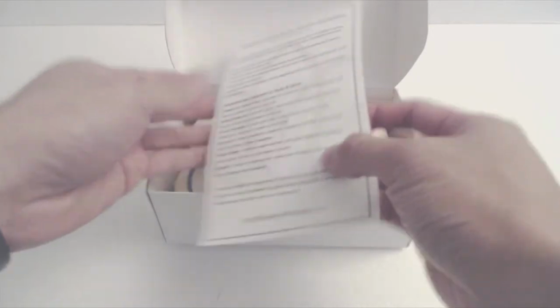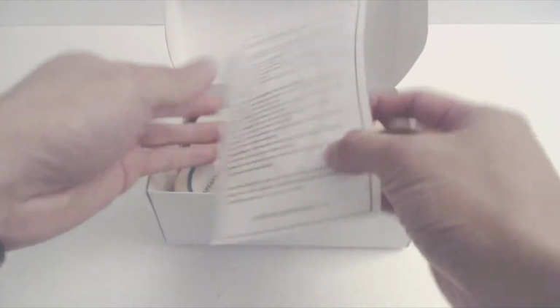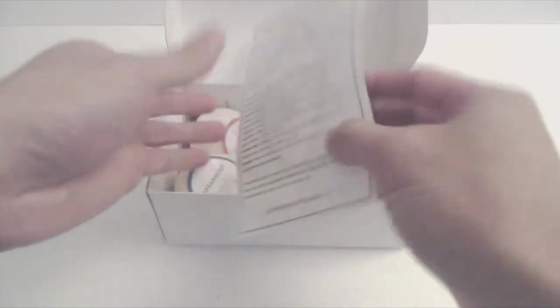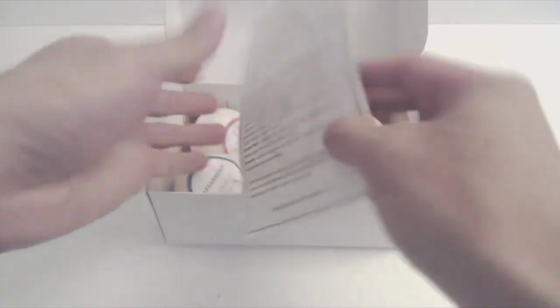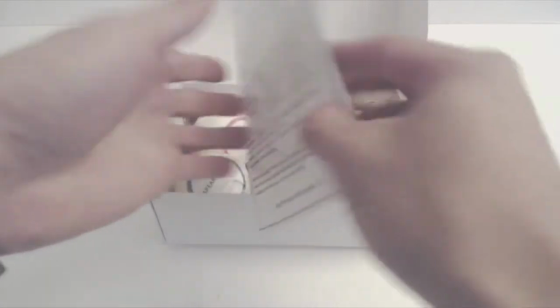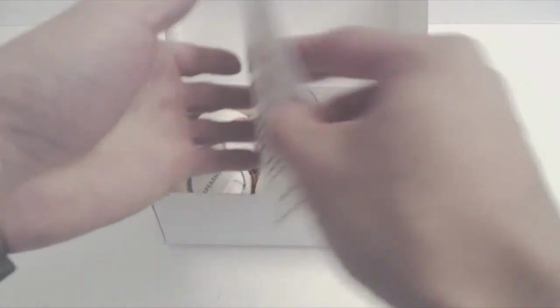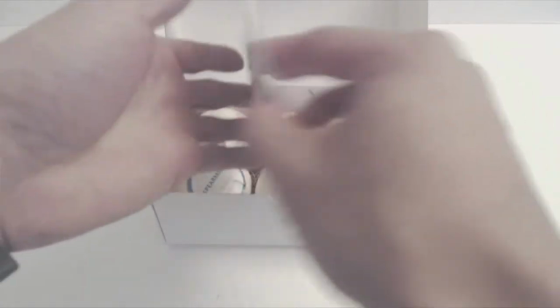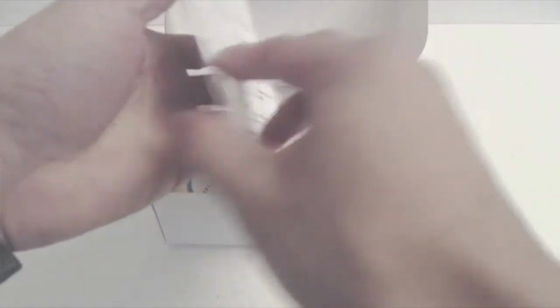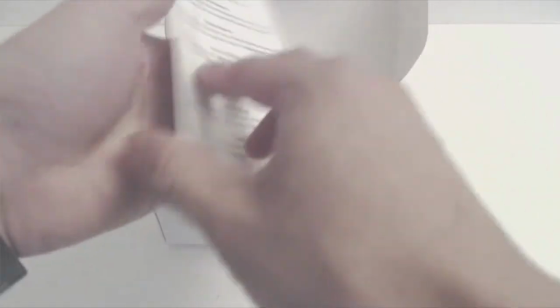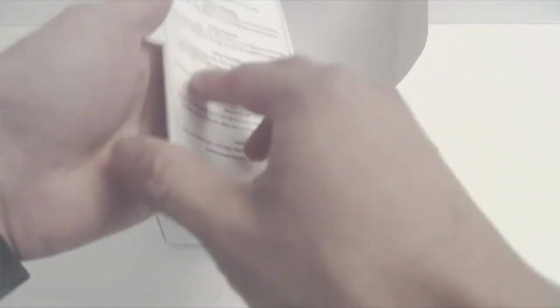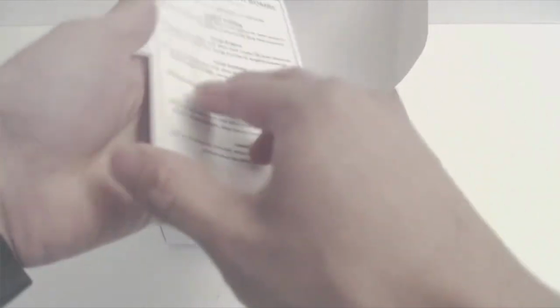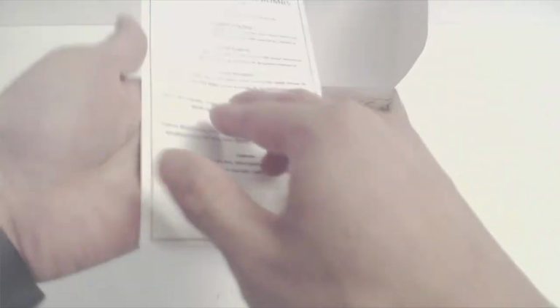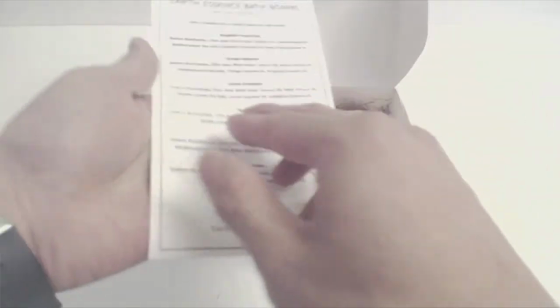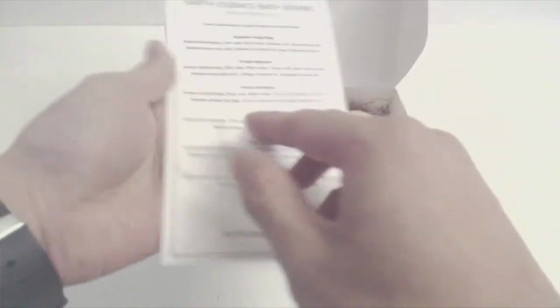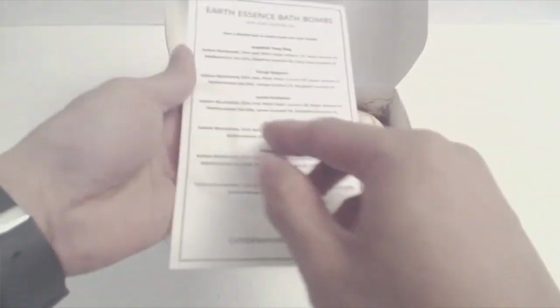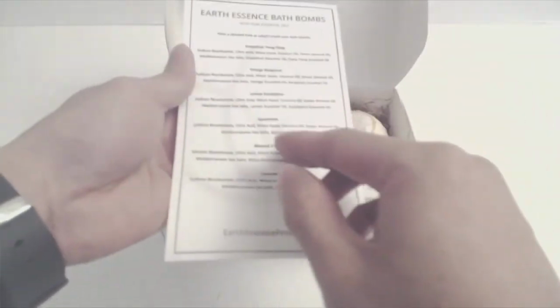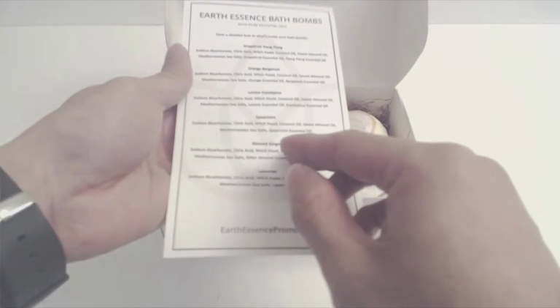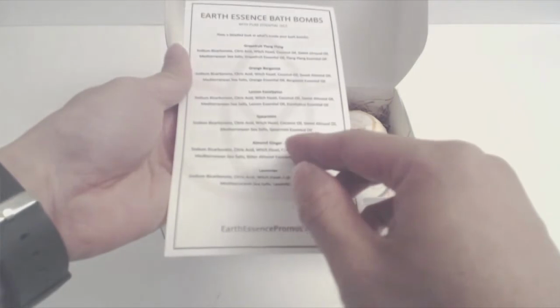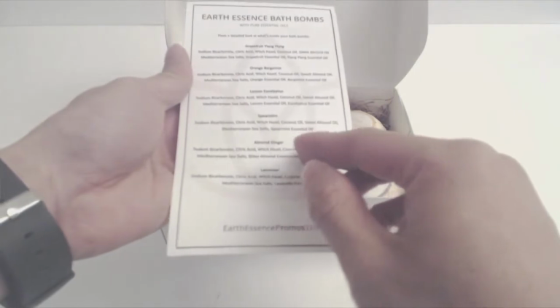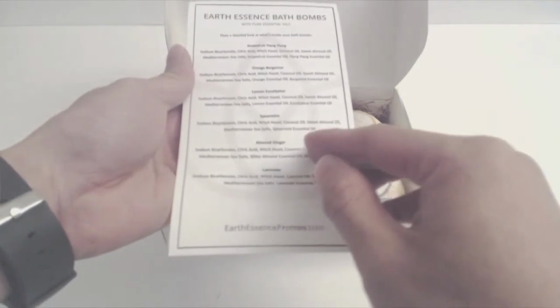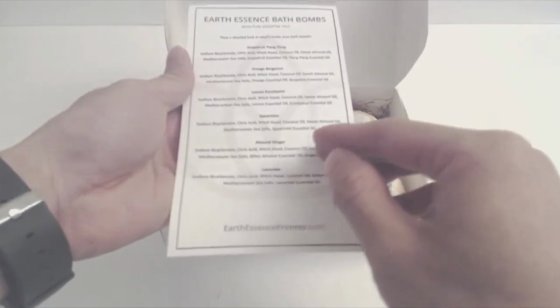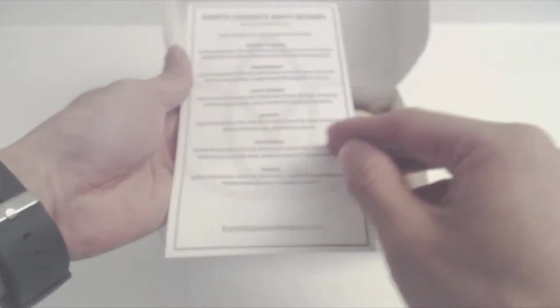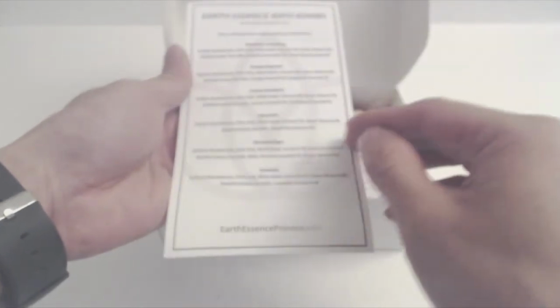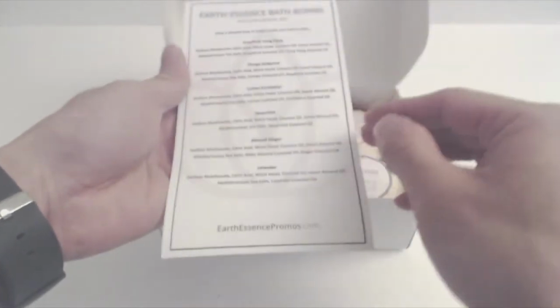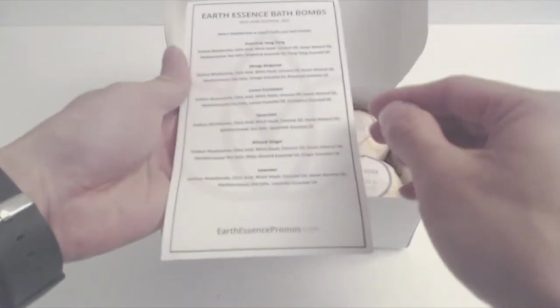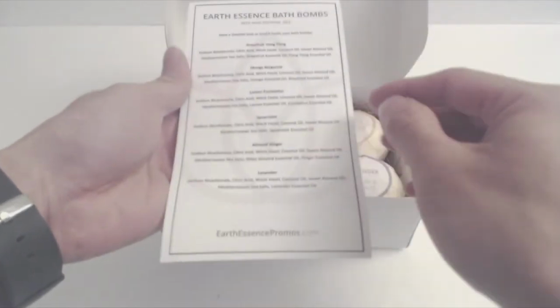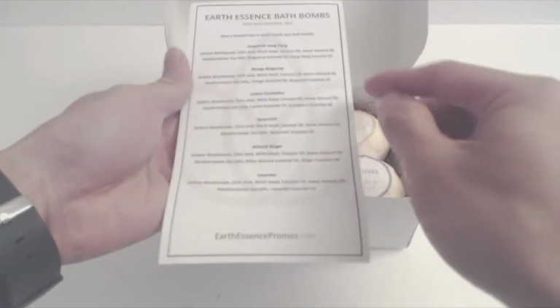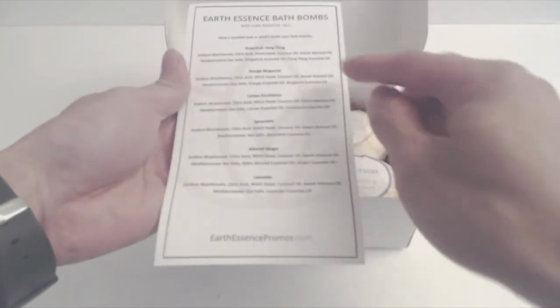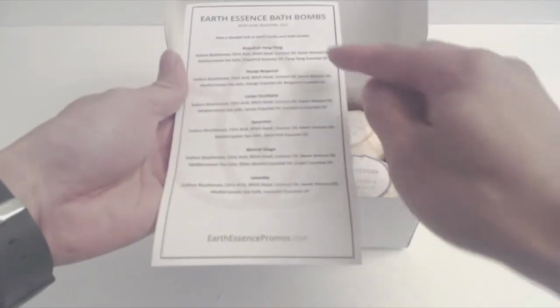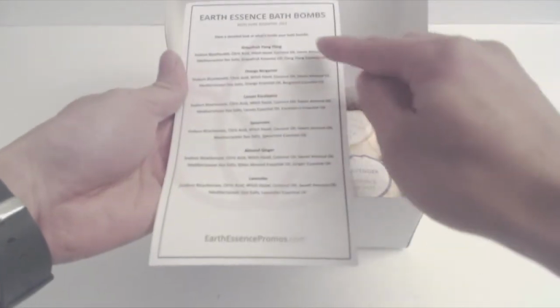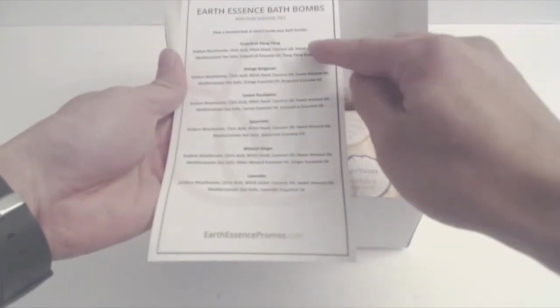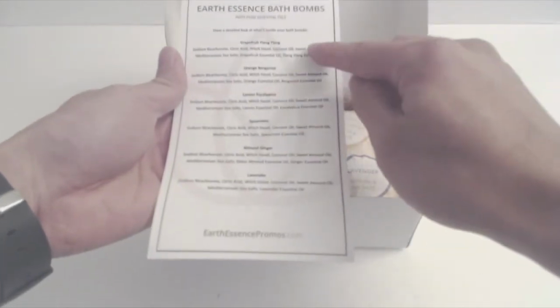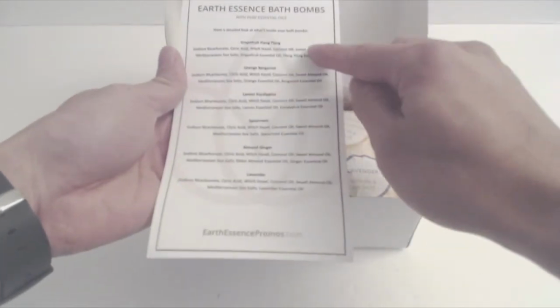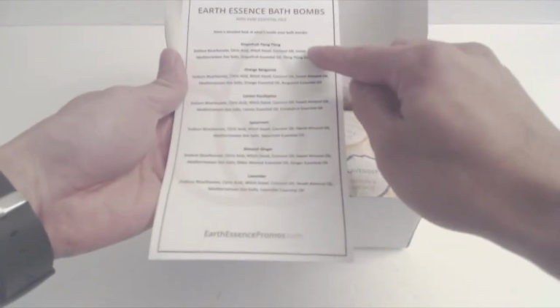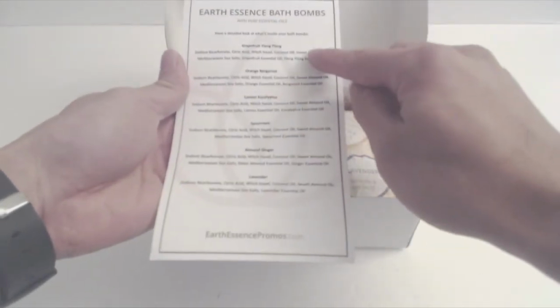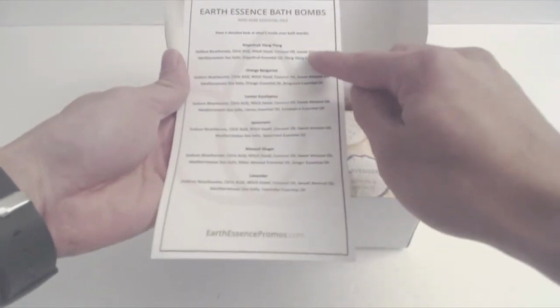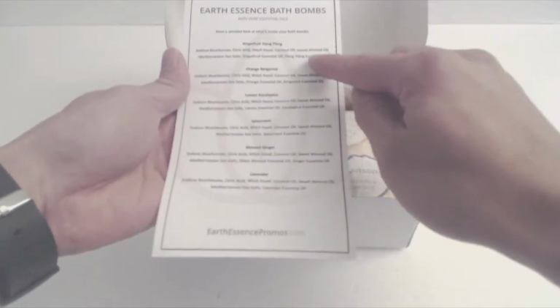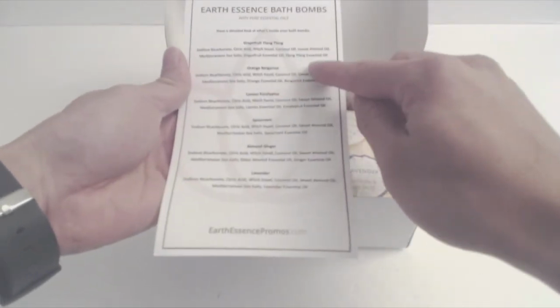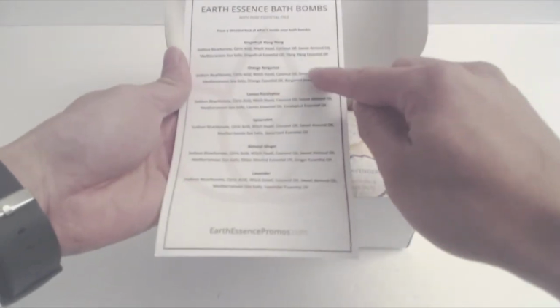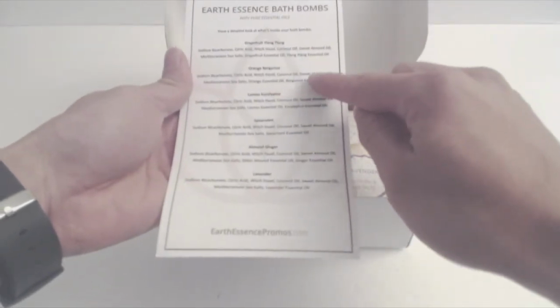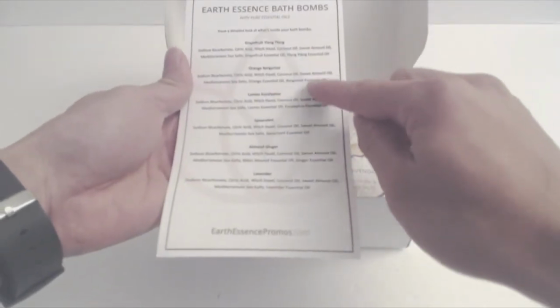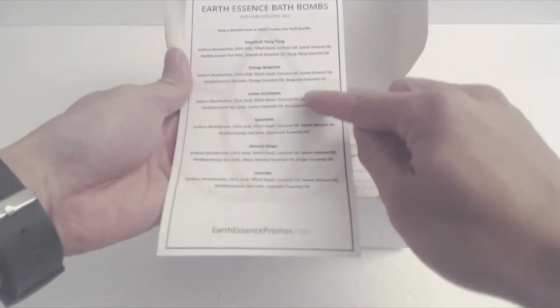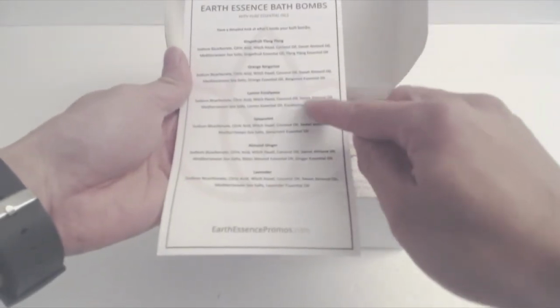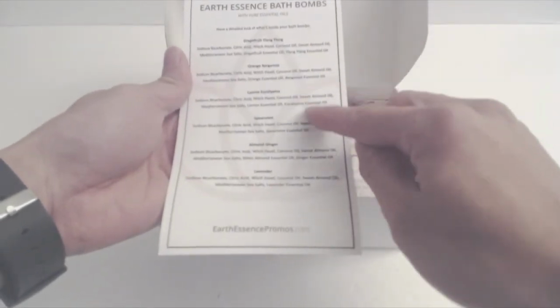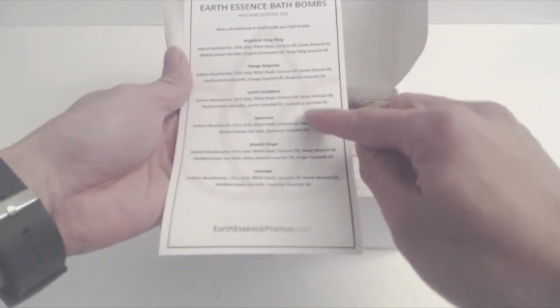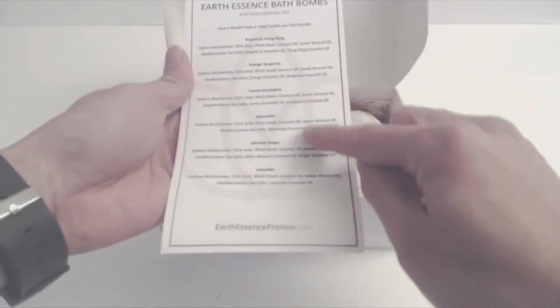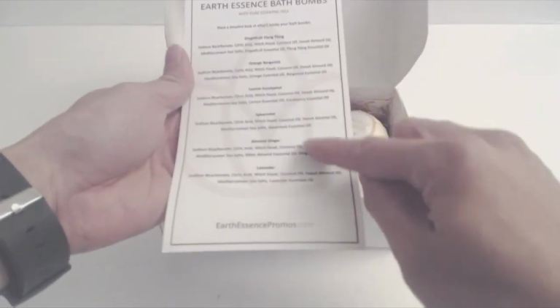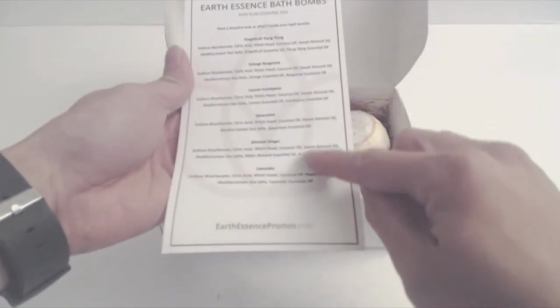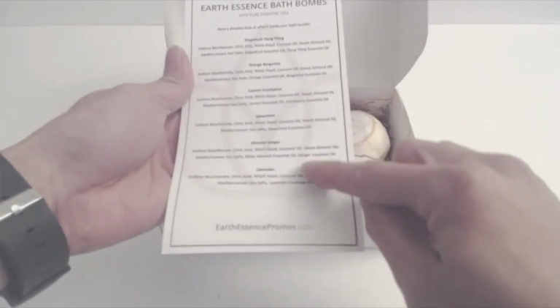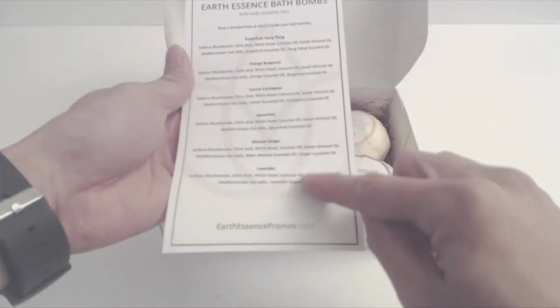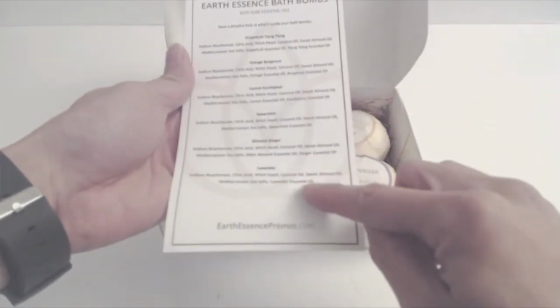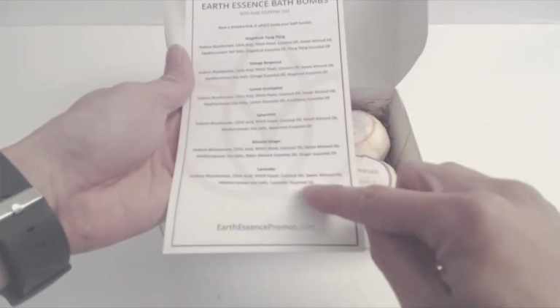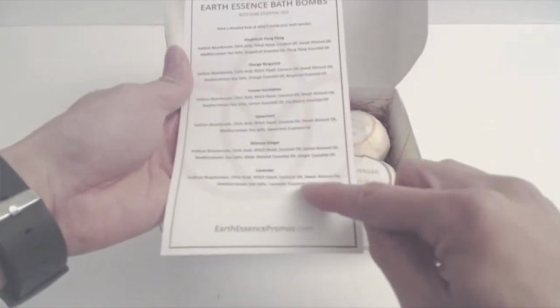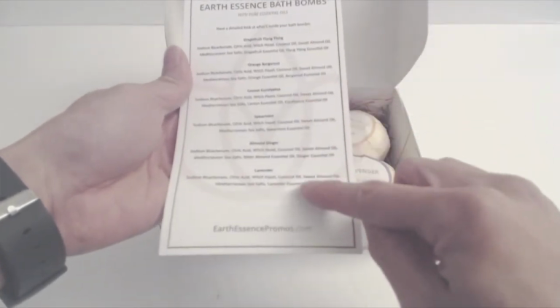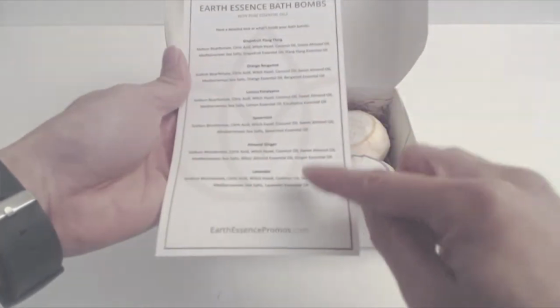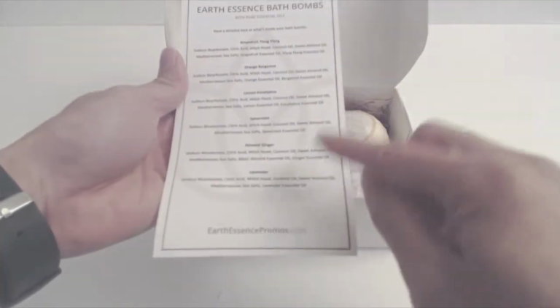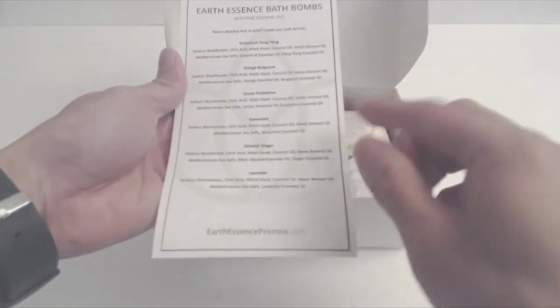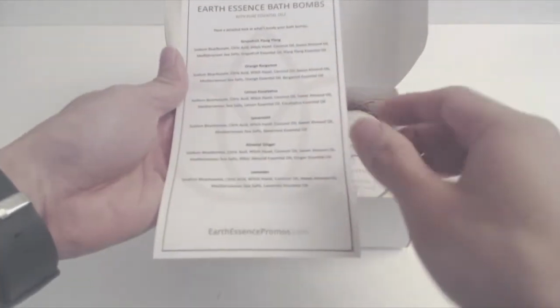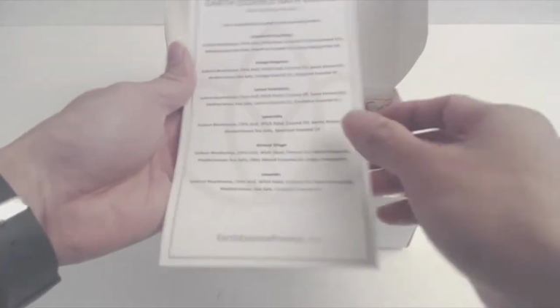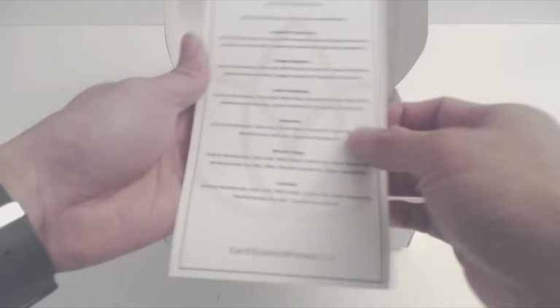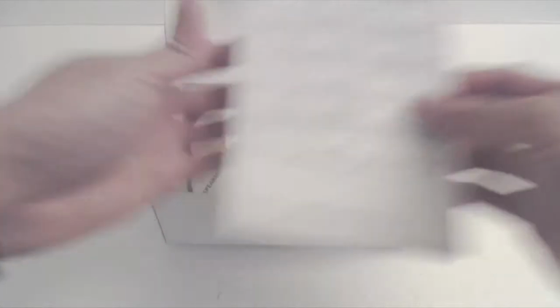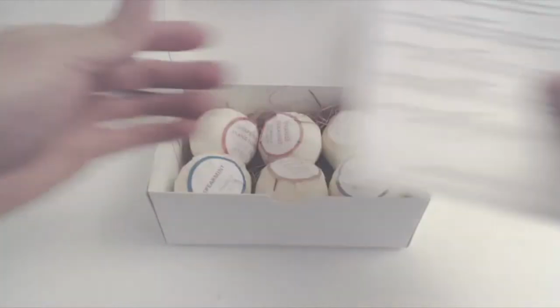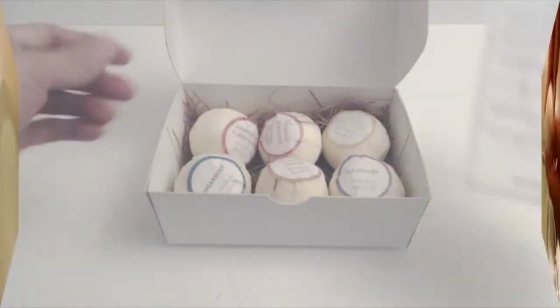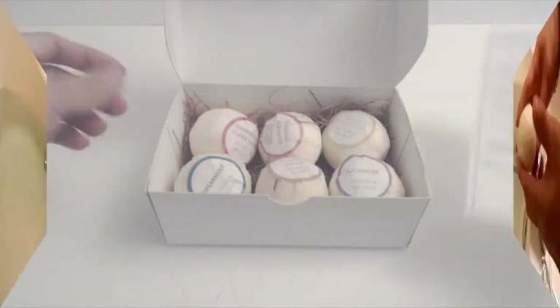The card in the box will explain the different uses for each, and also detail the ingredients in the bath bombs, which is all-natural oils, baking soda, and sea salts.